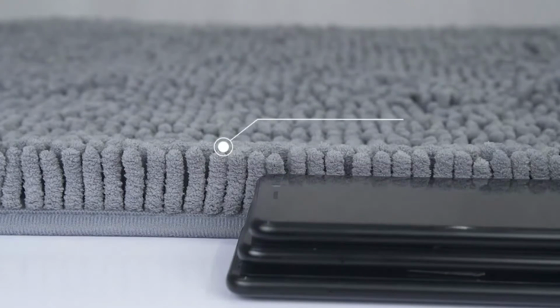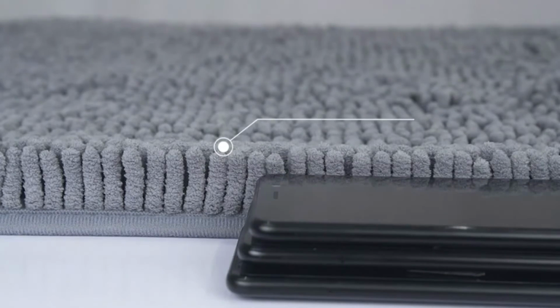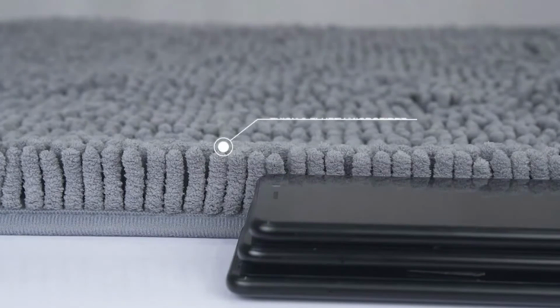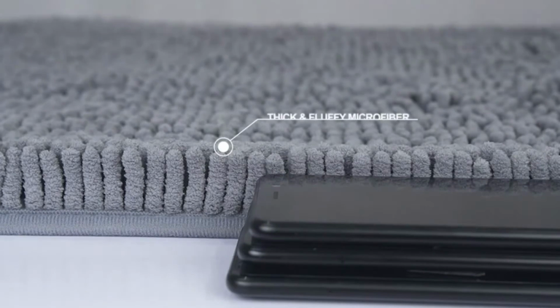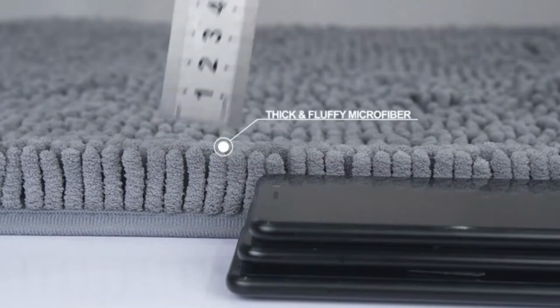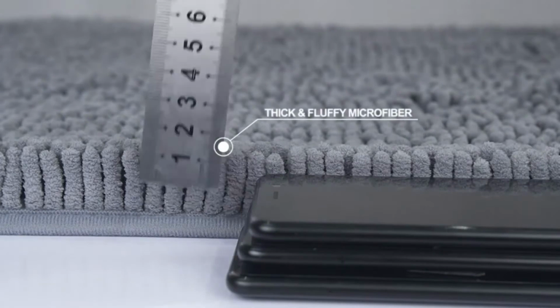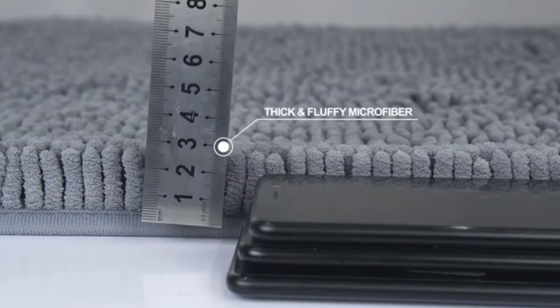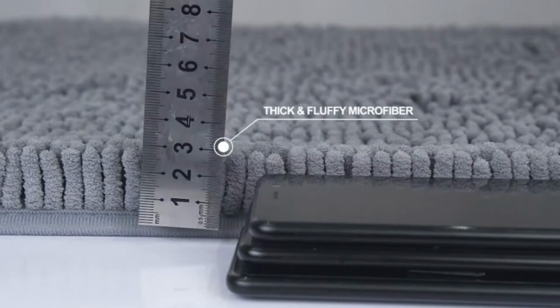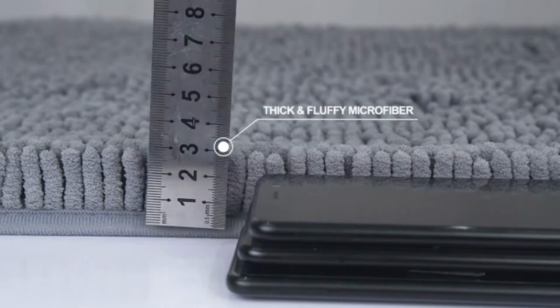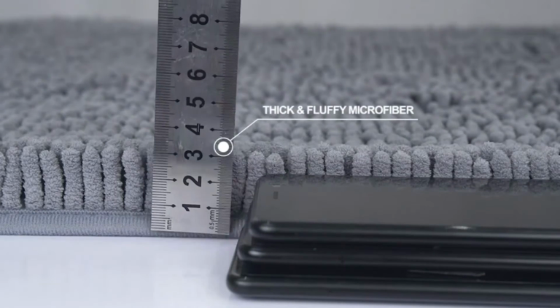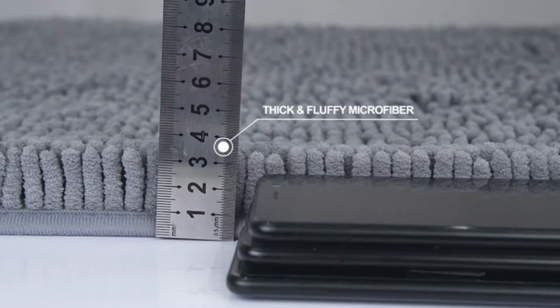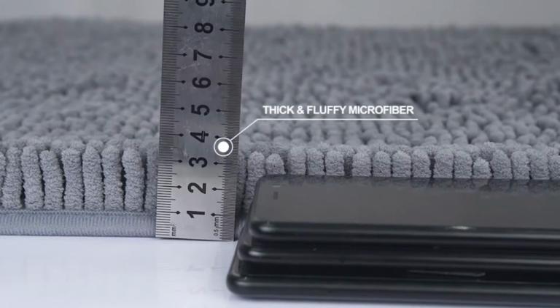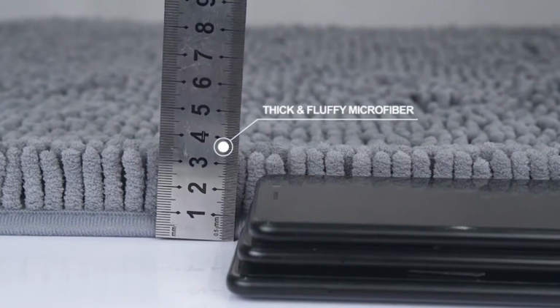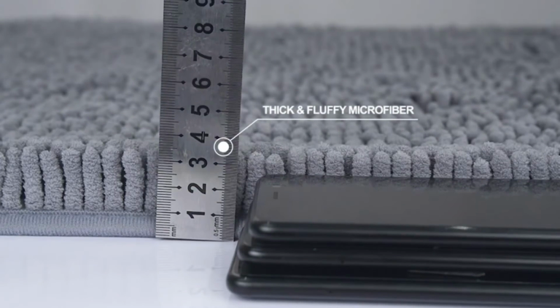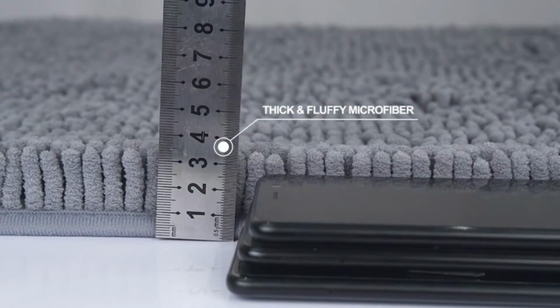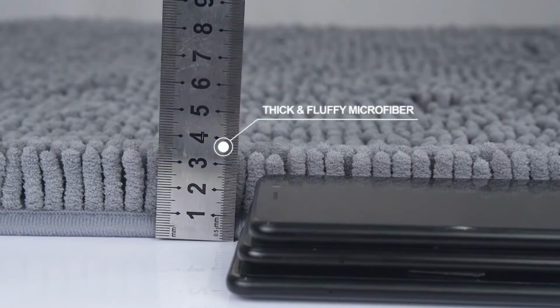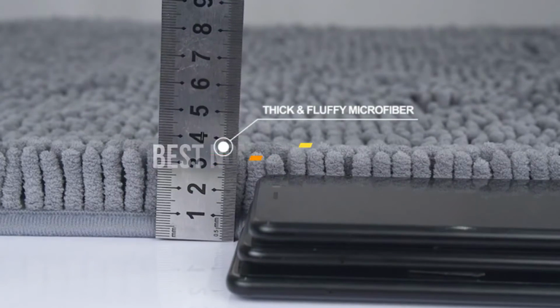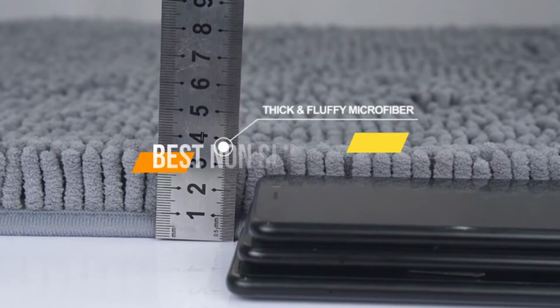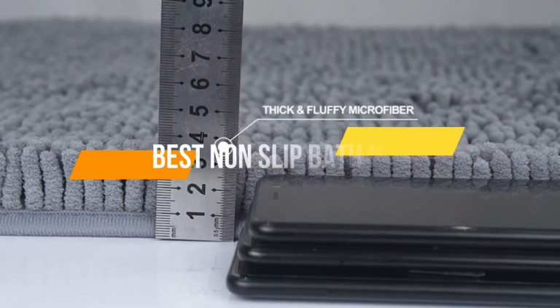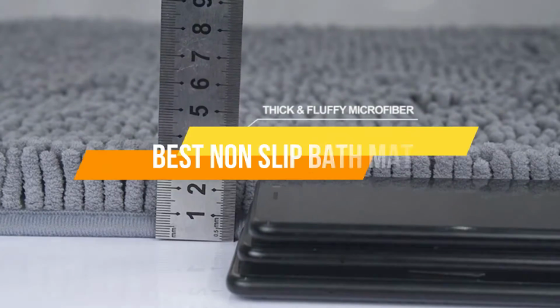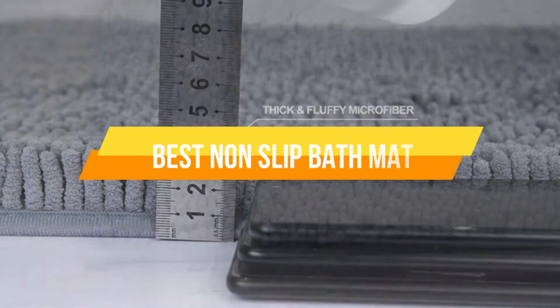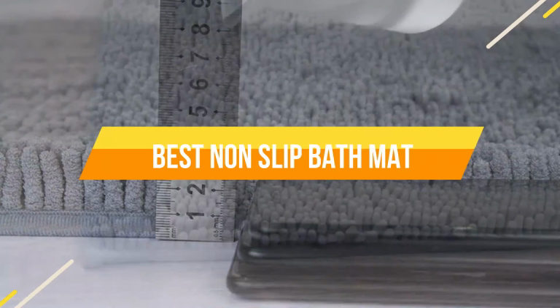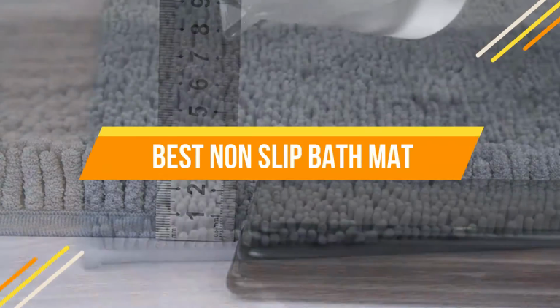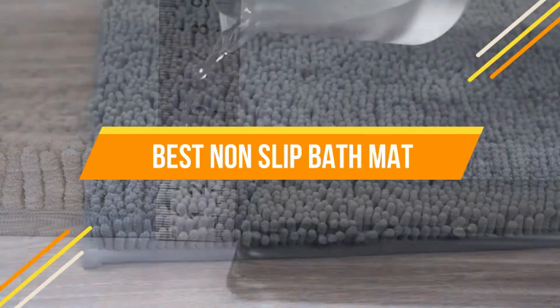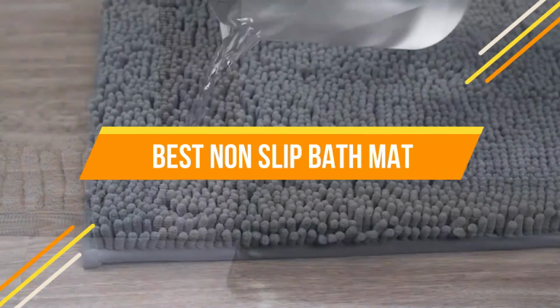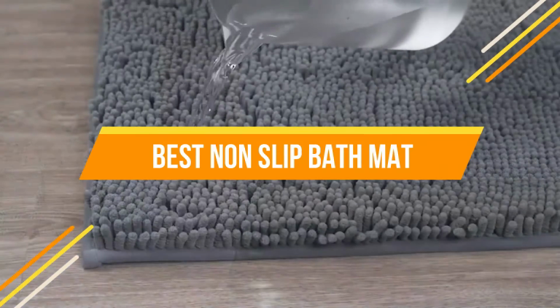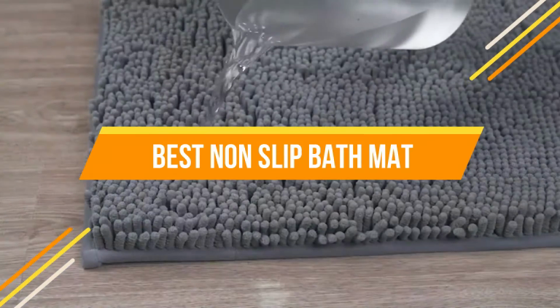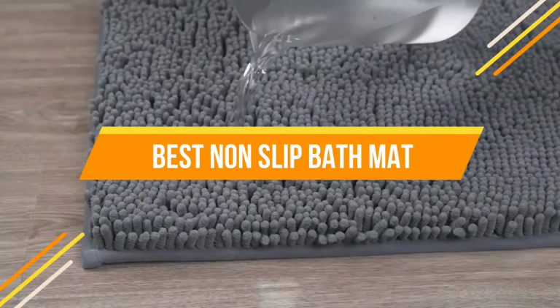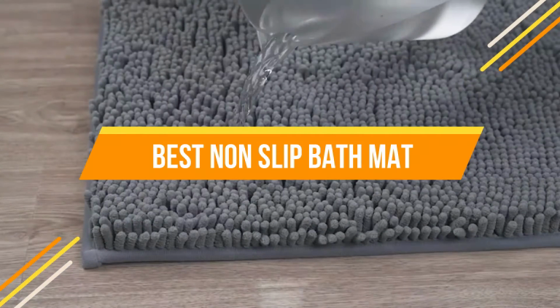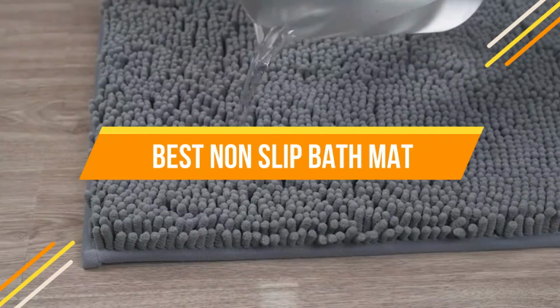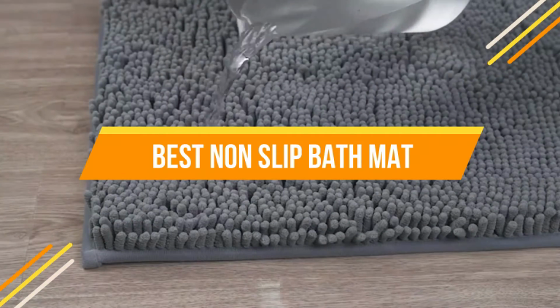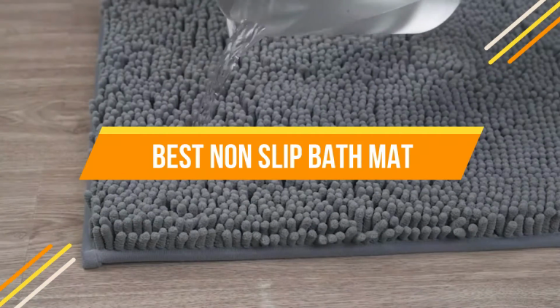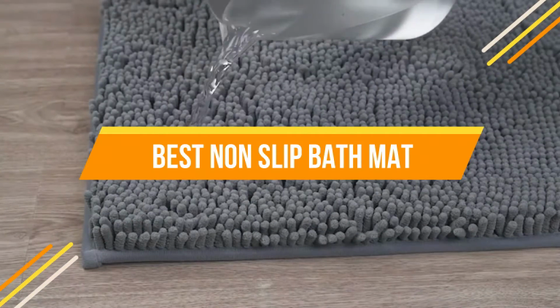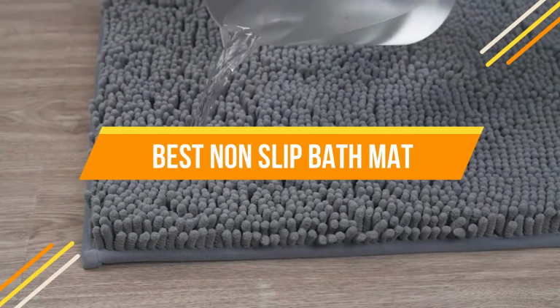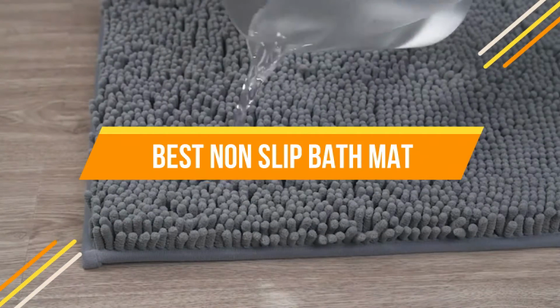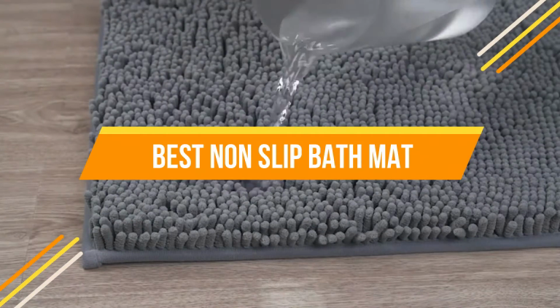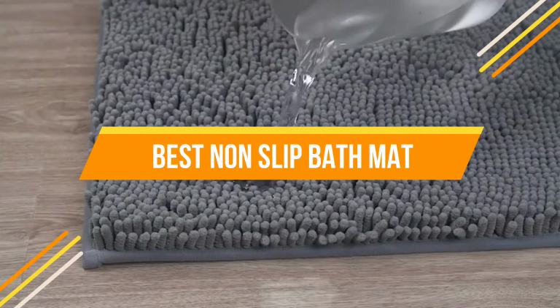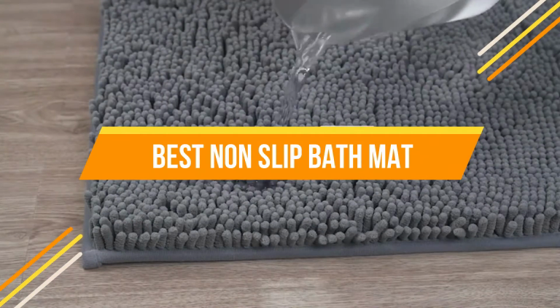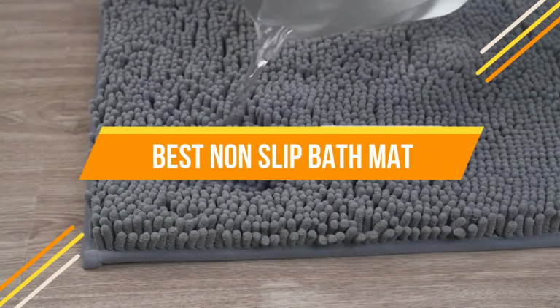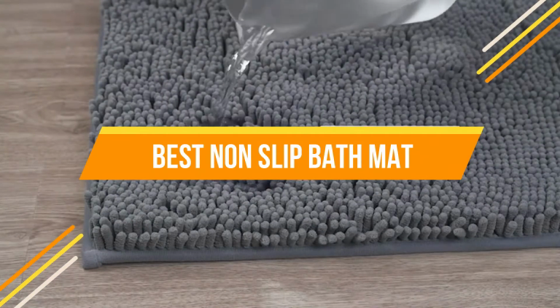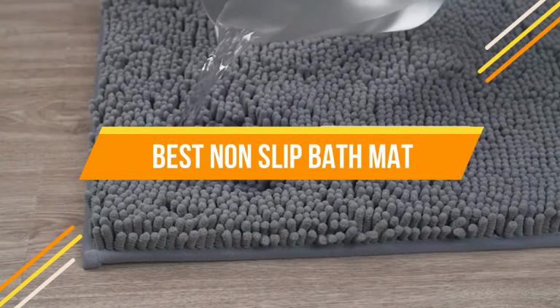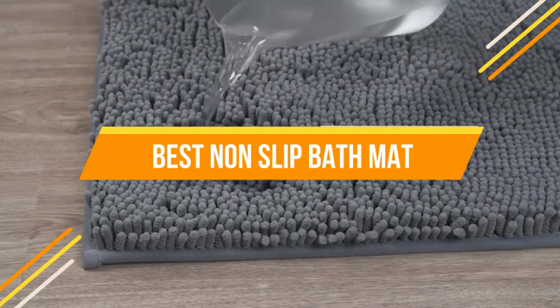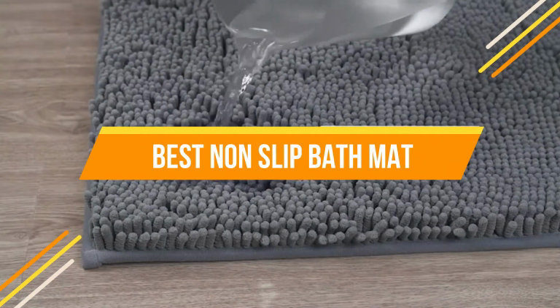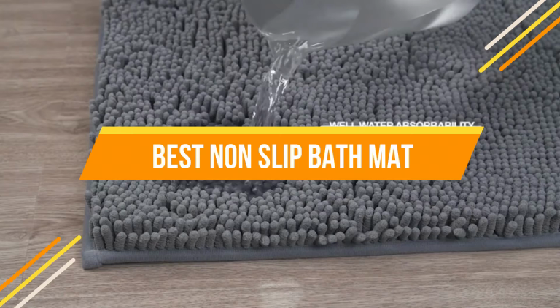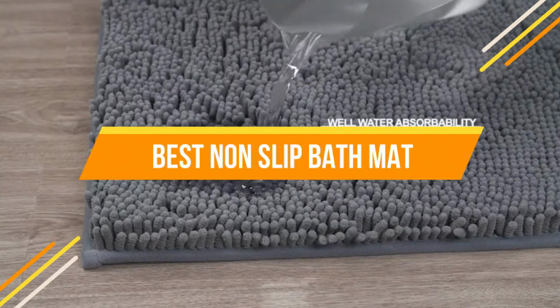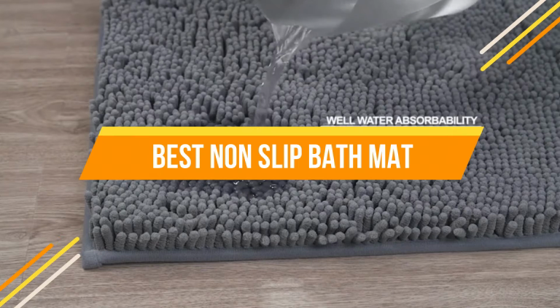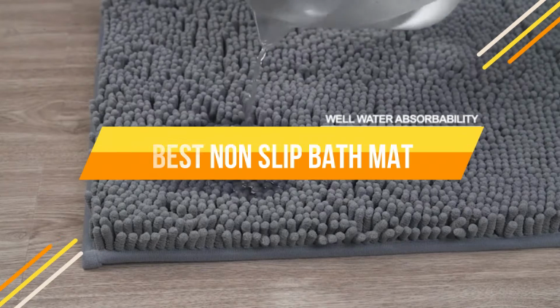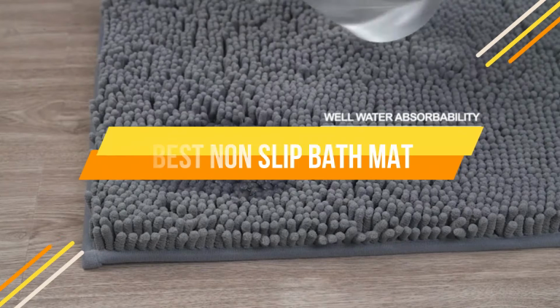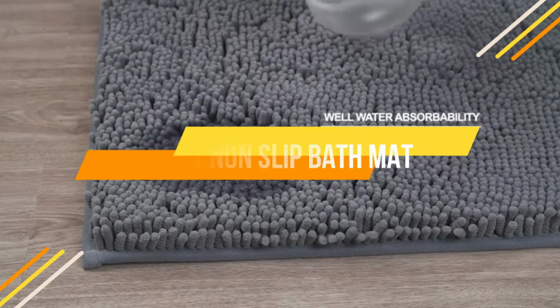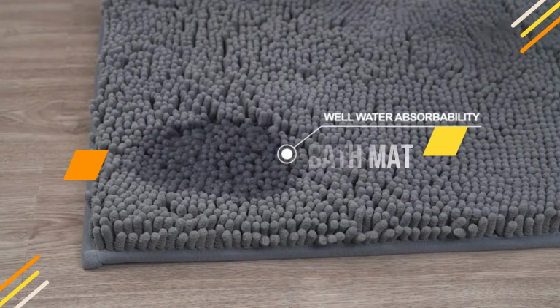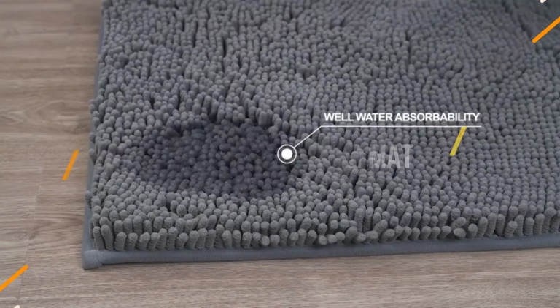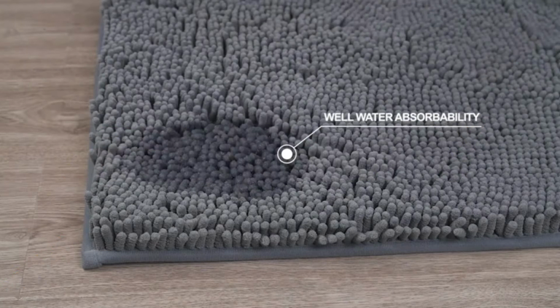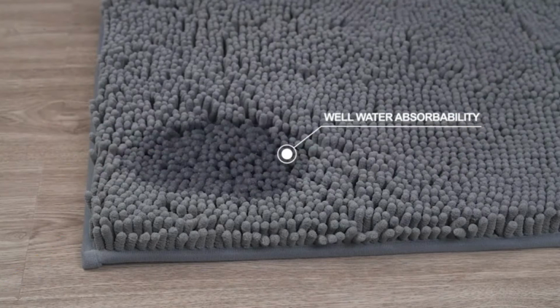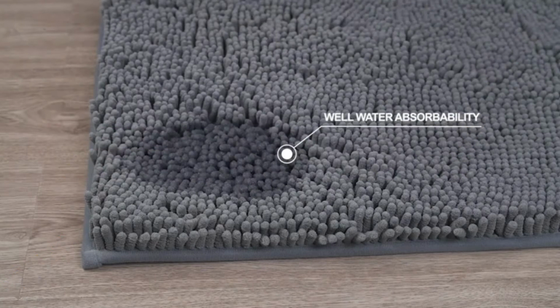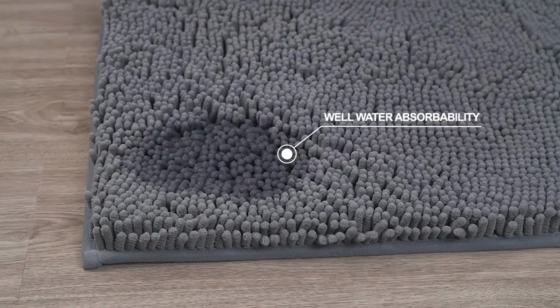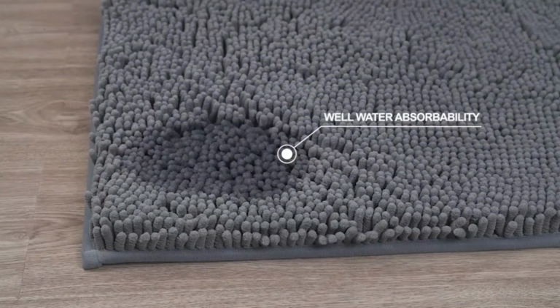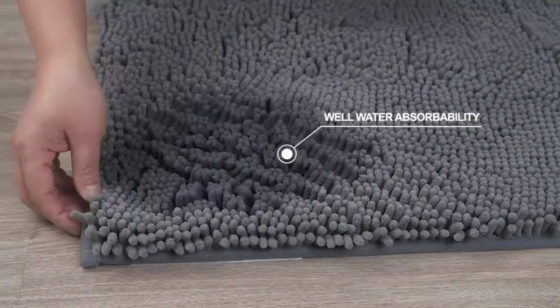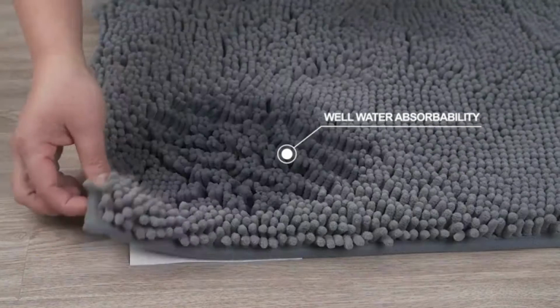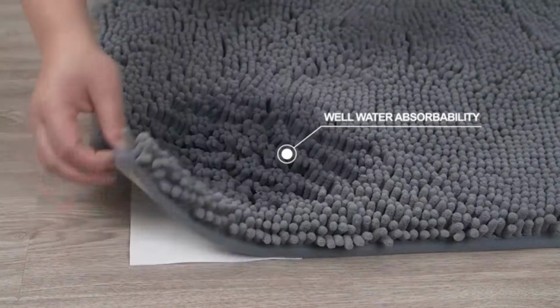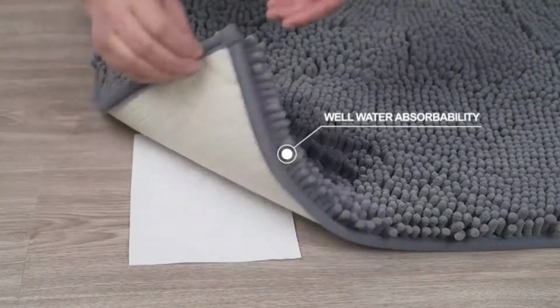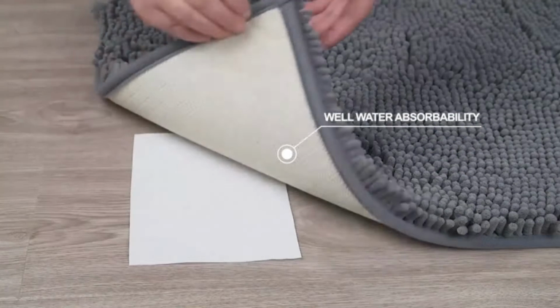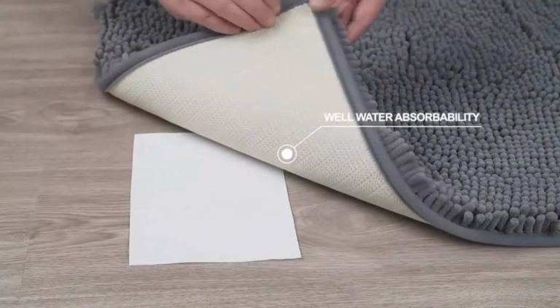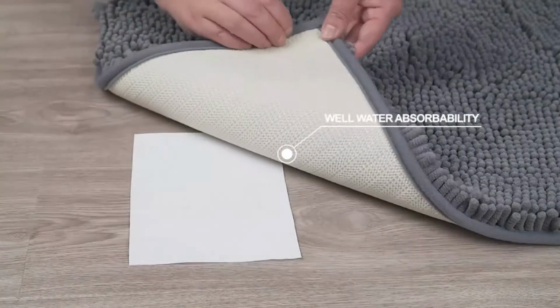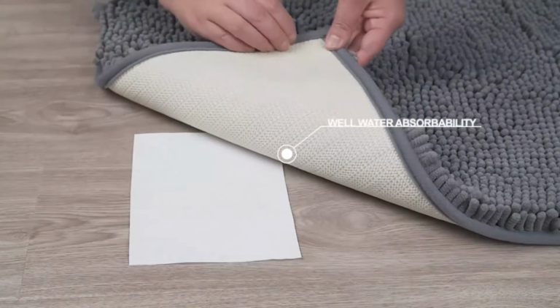In today's video, we will show you the top 5 best non-slip bath mats. So, let's get started.